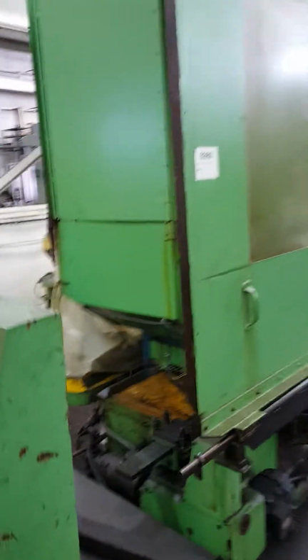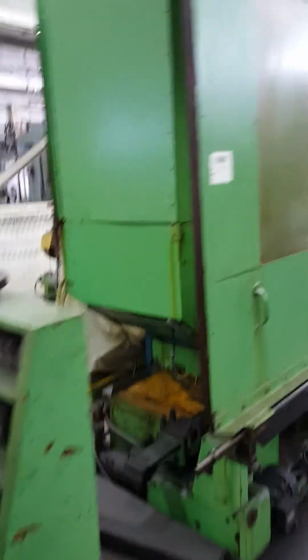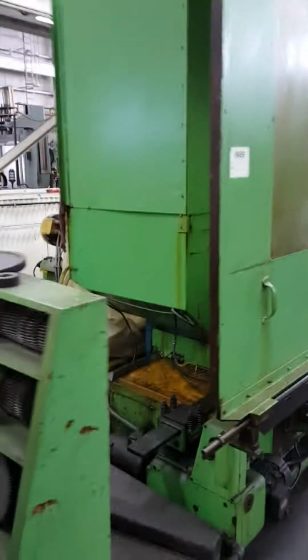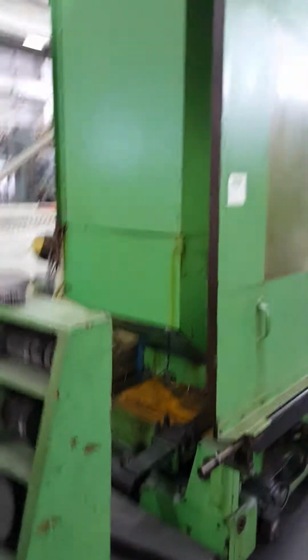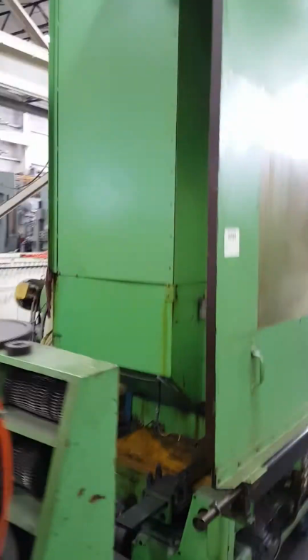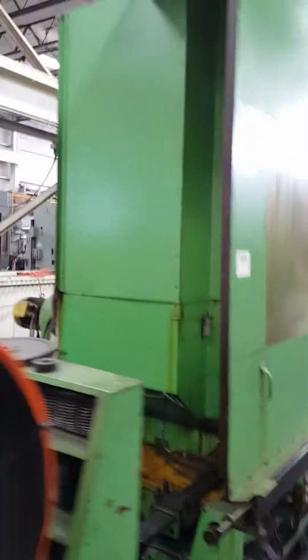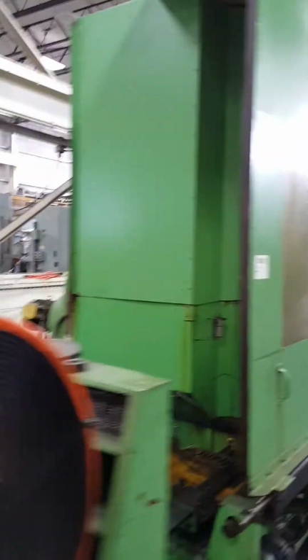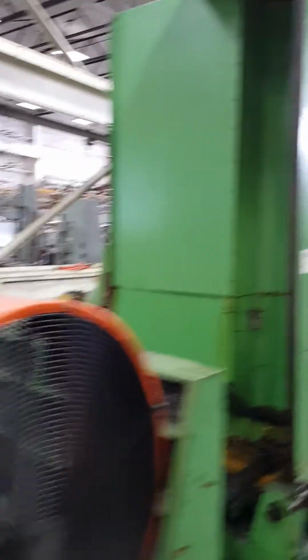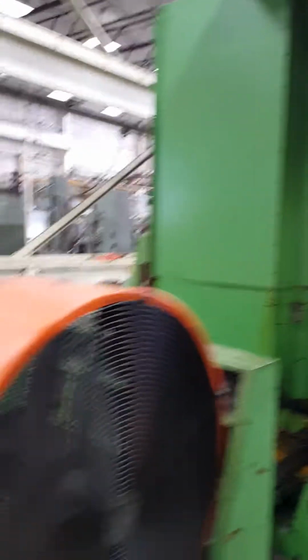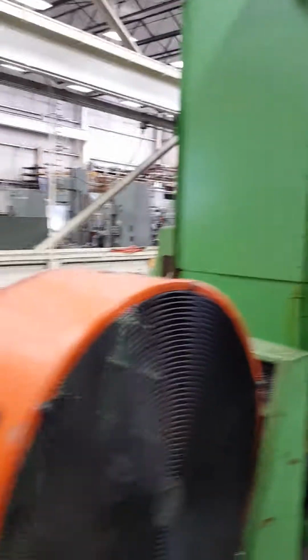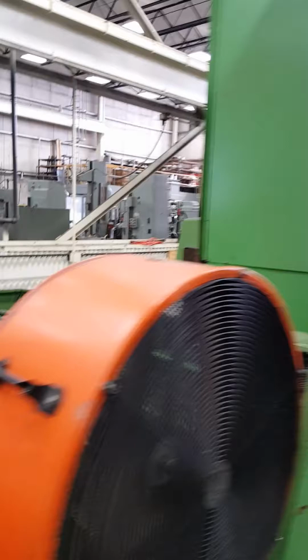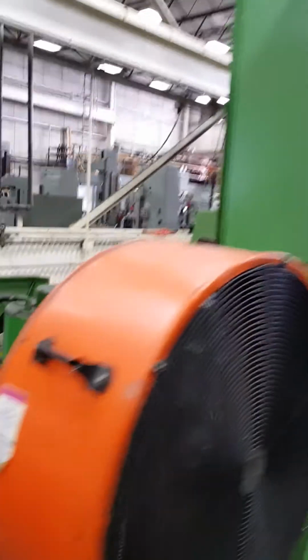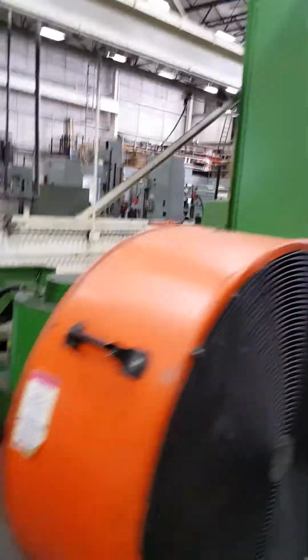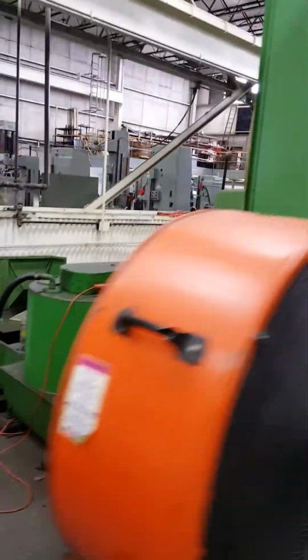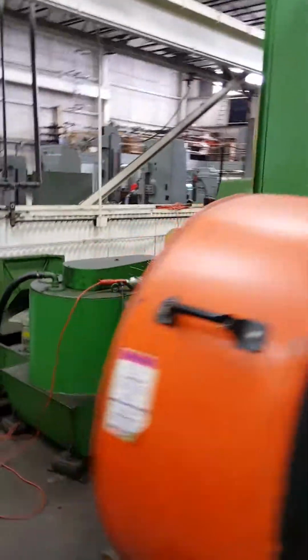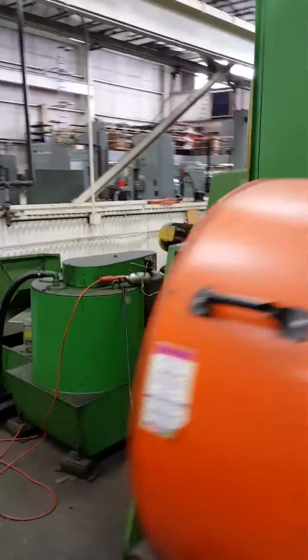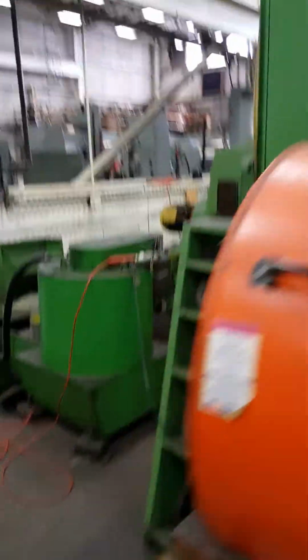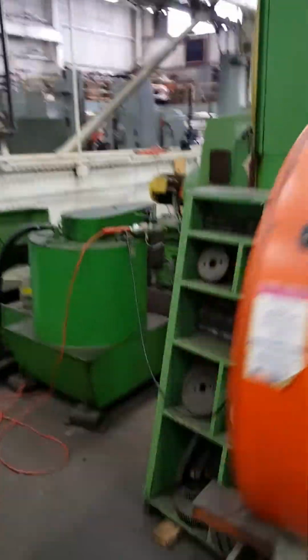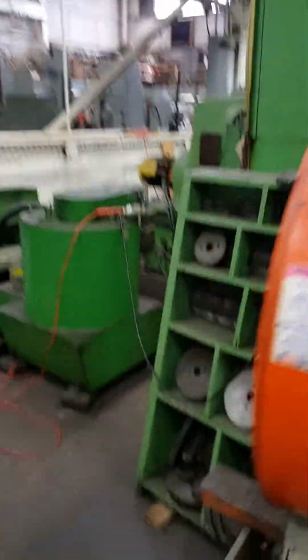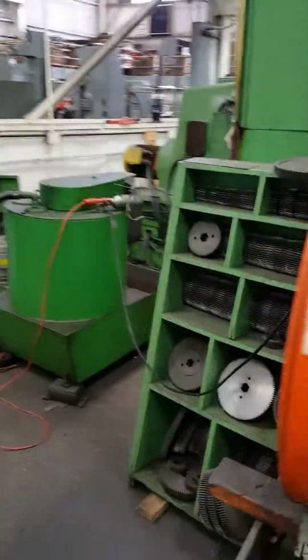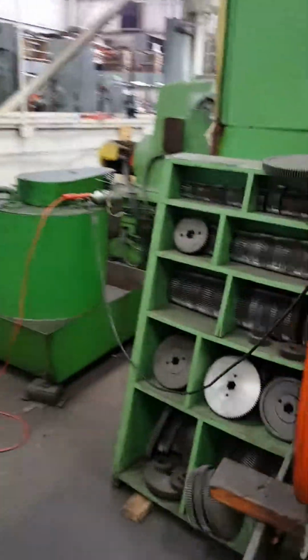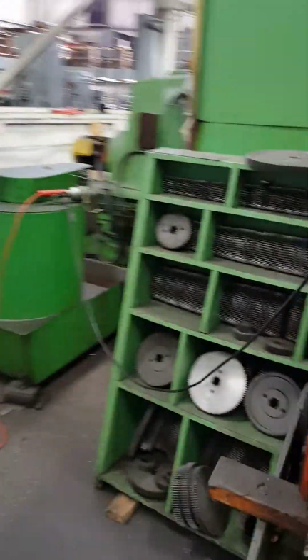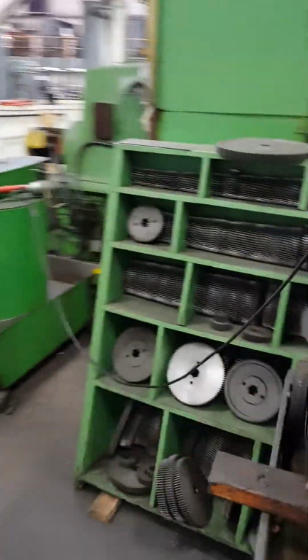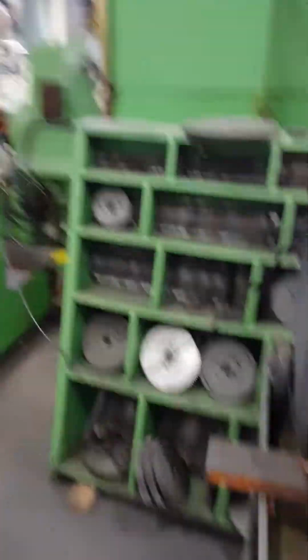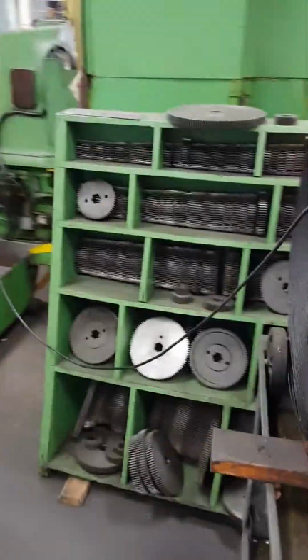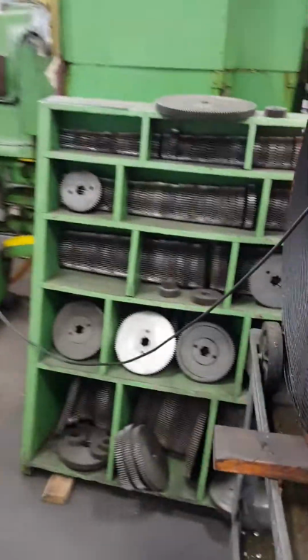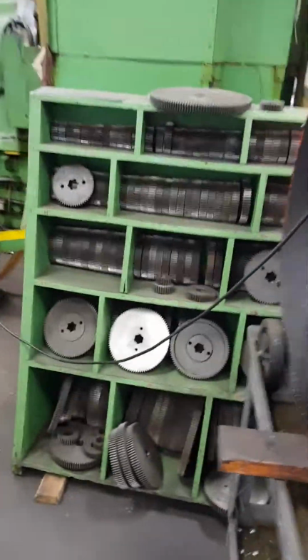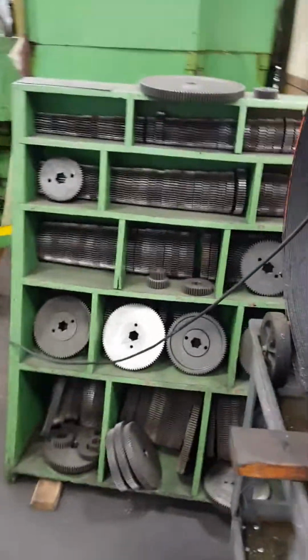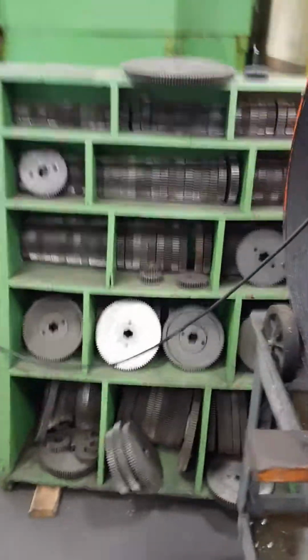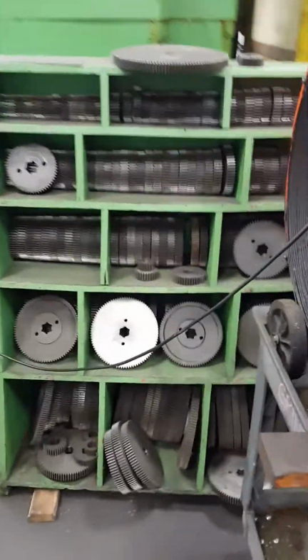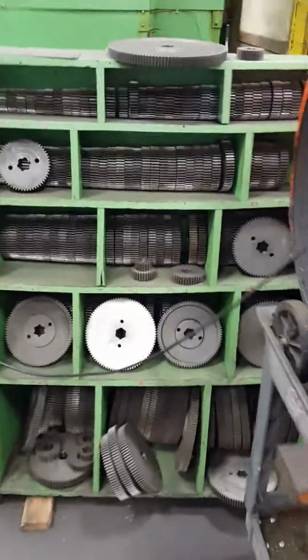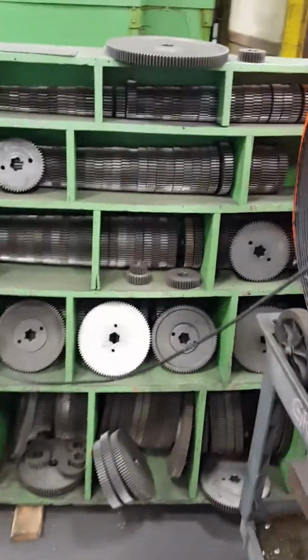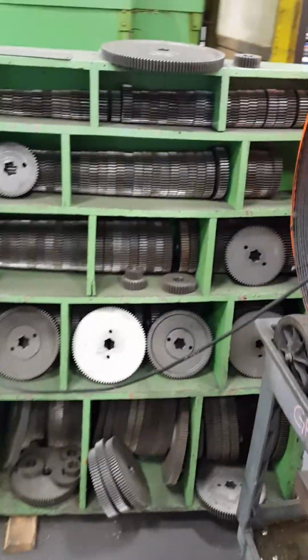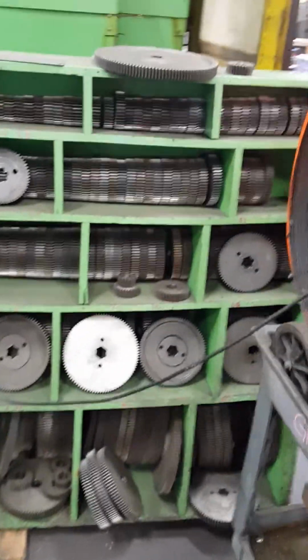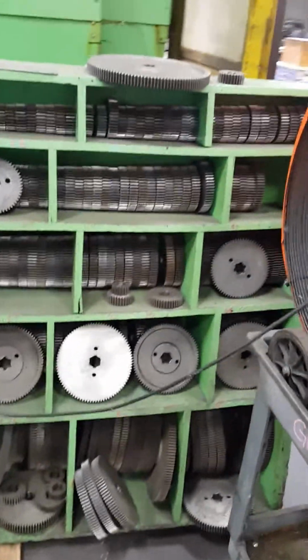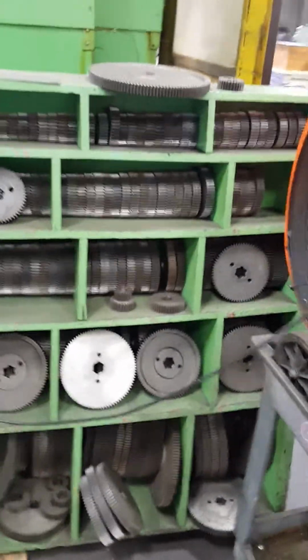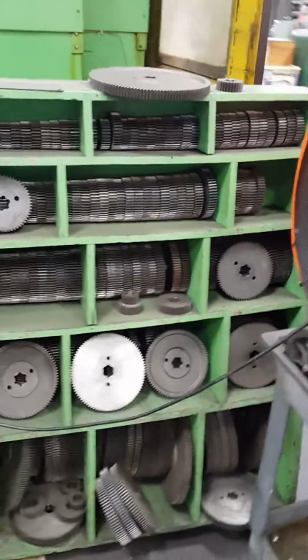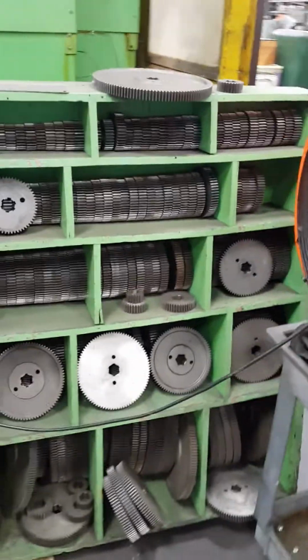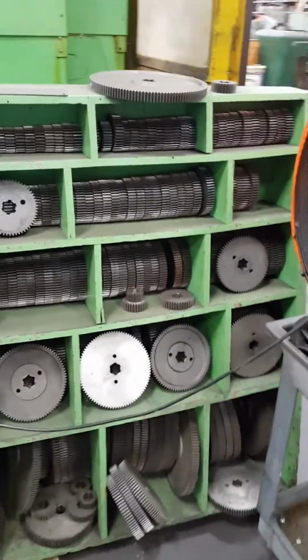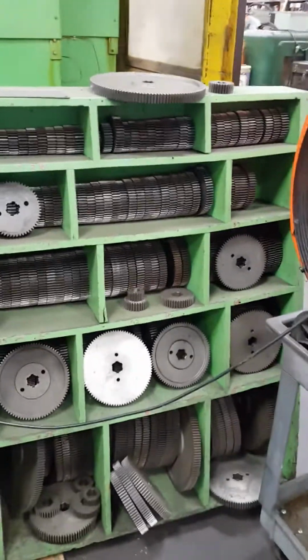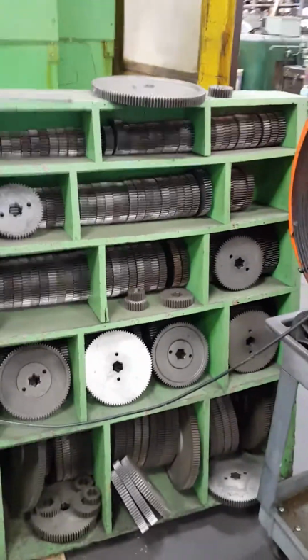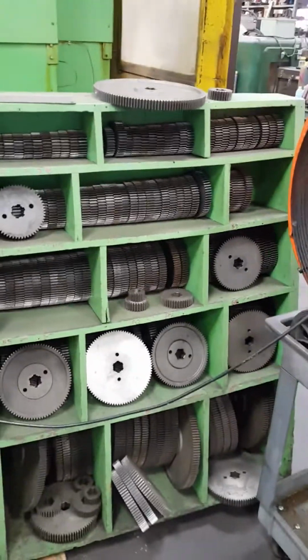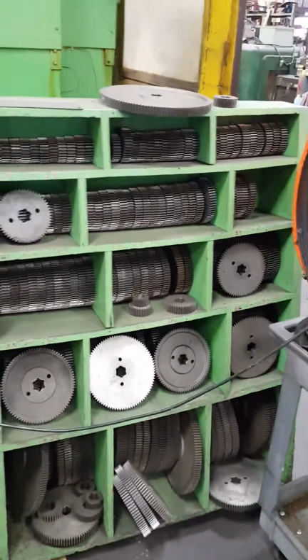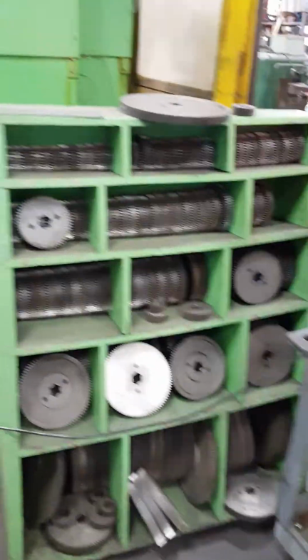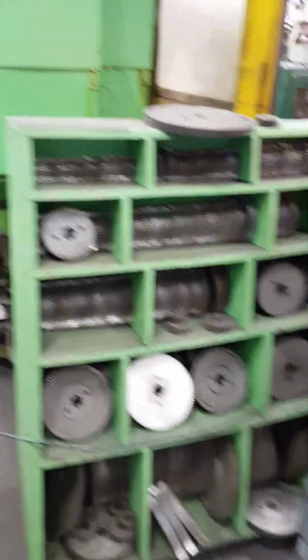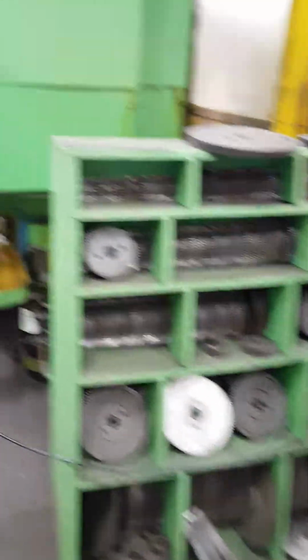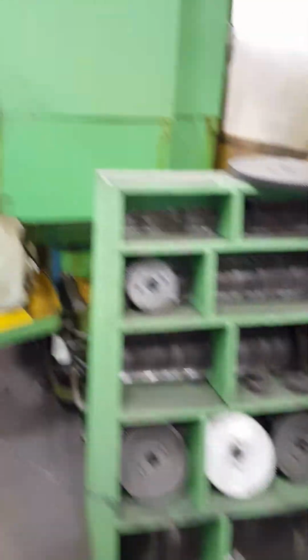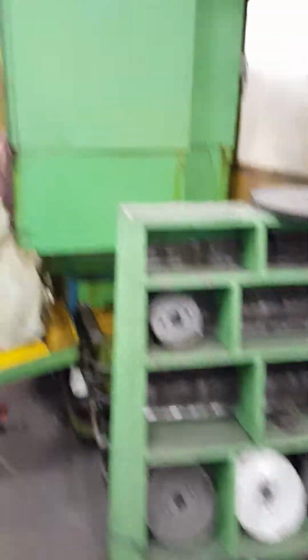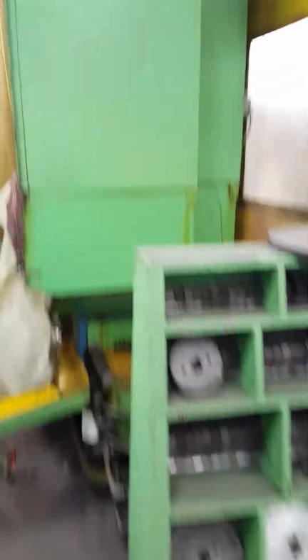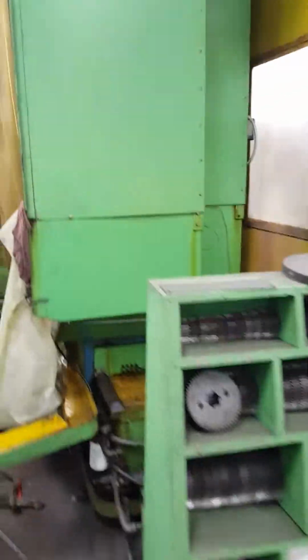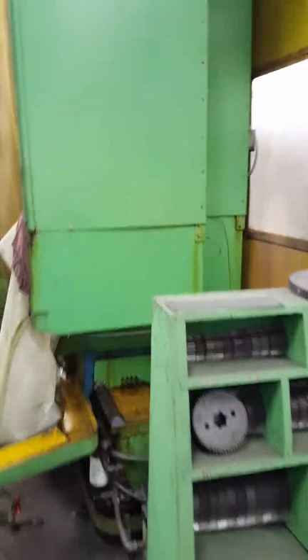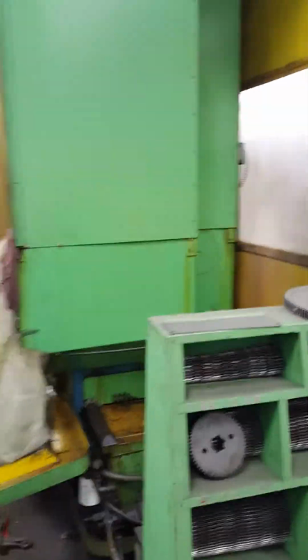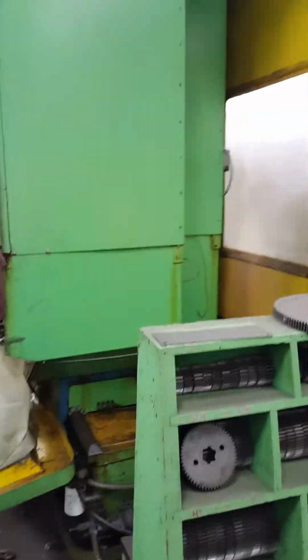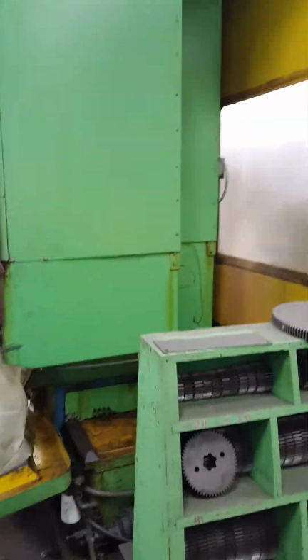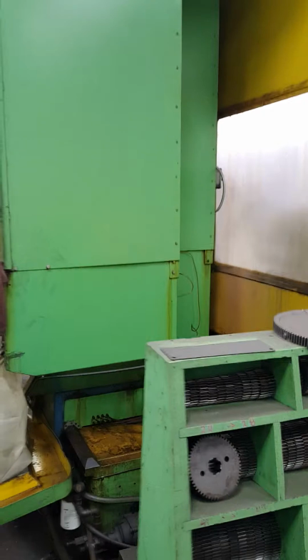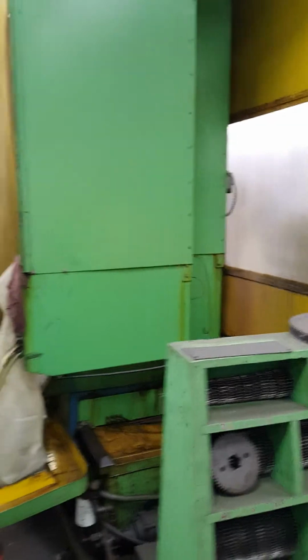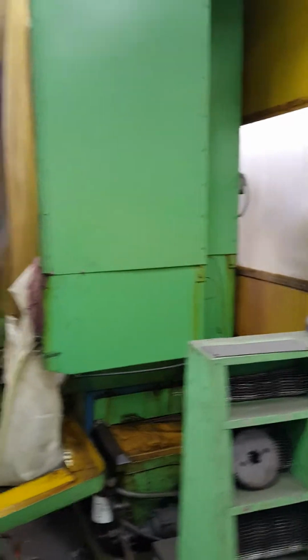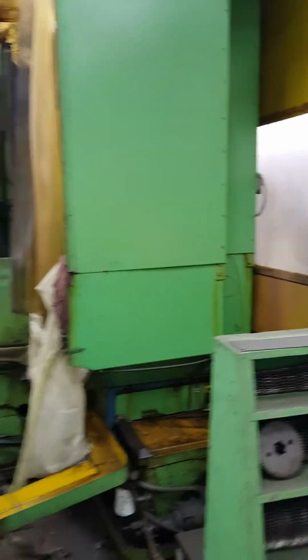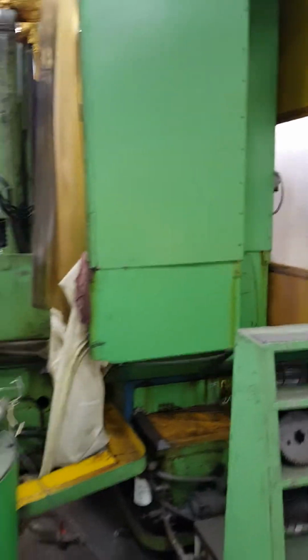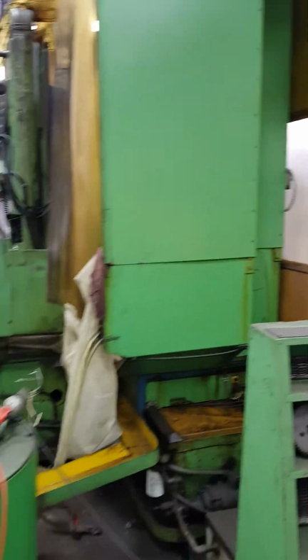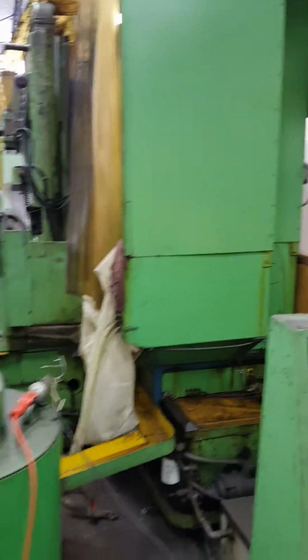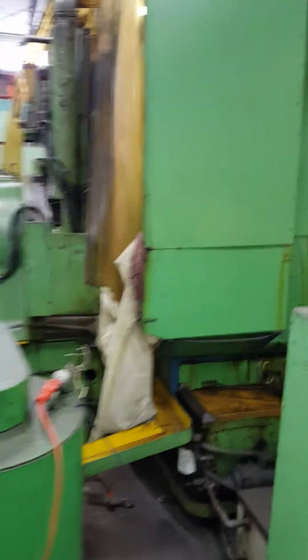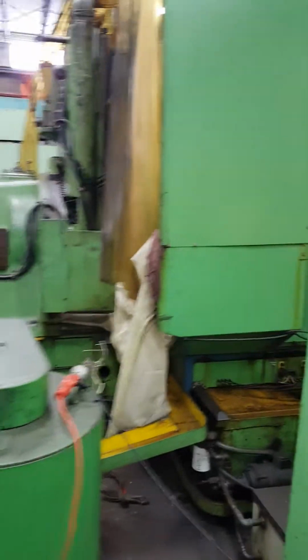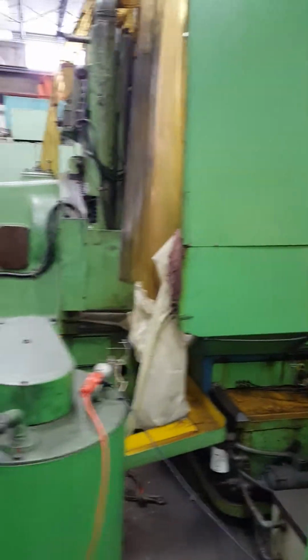Here's some of the gears. The back of the machine.